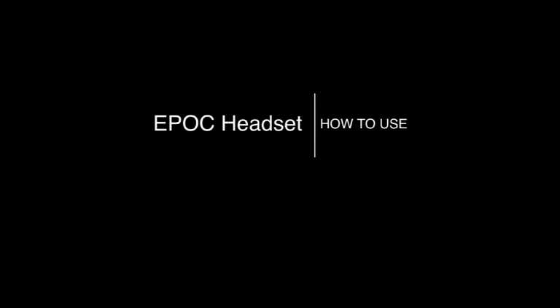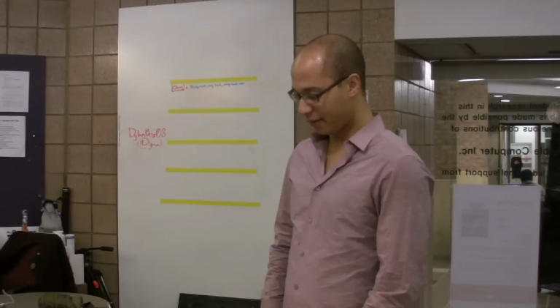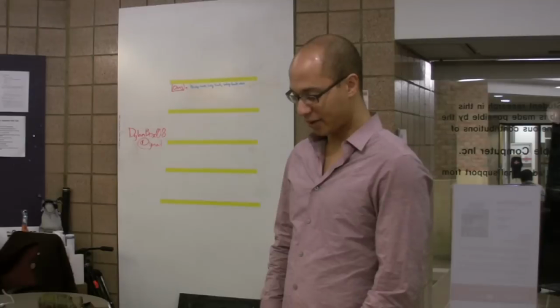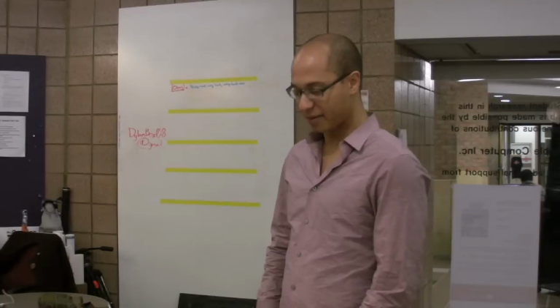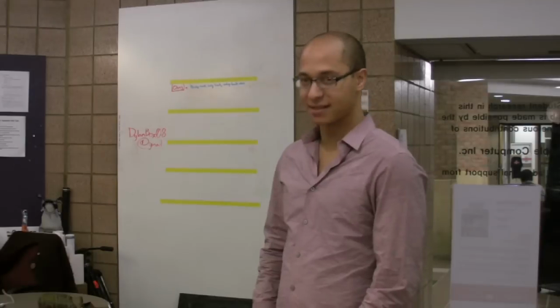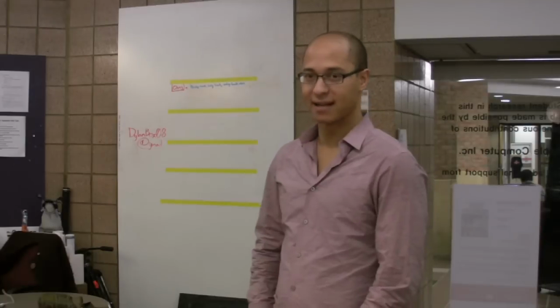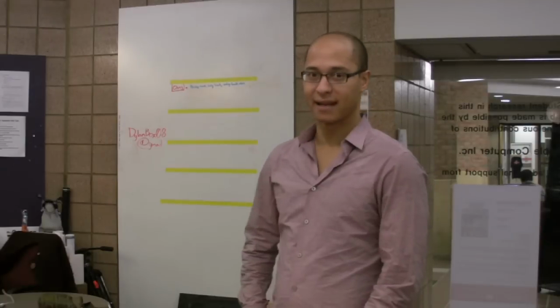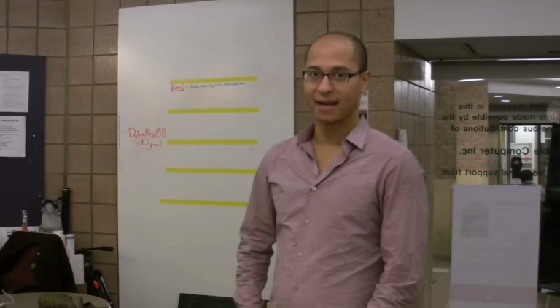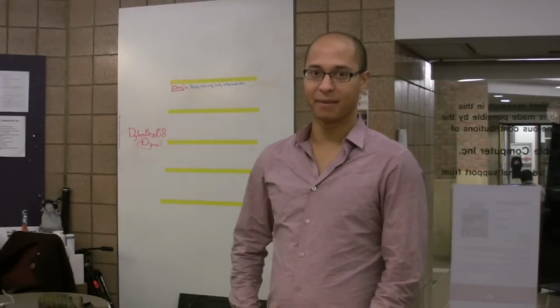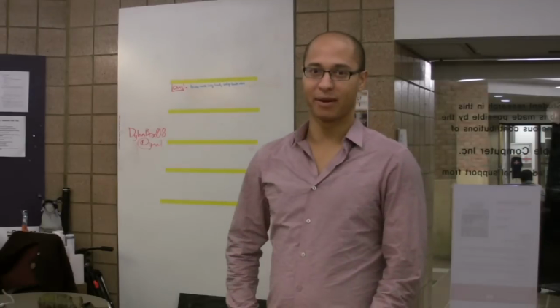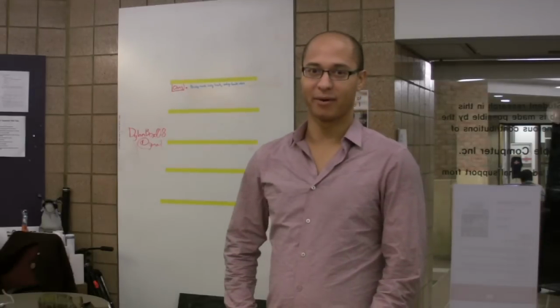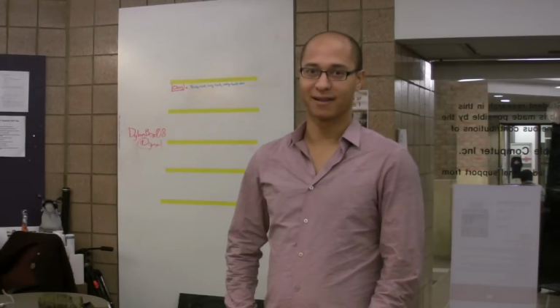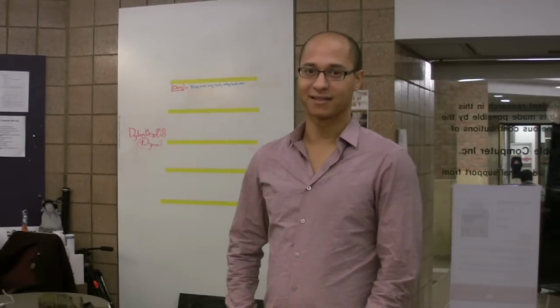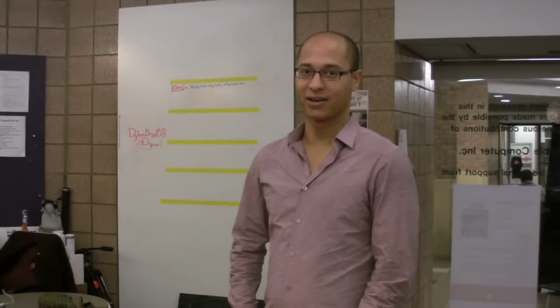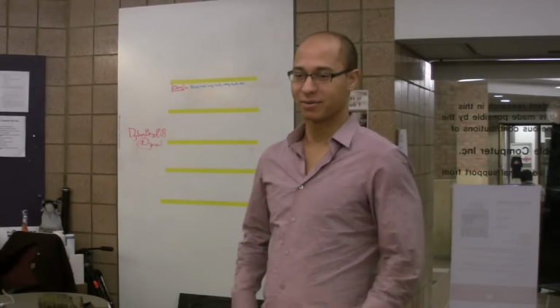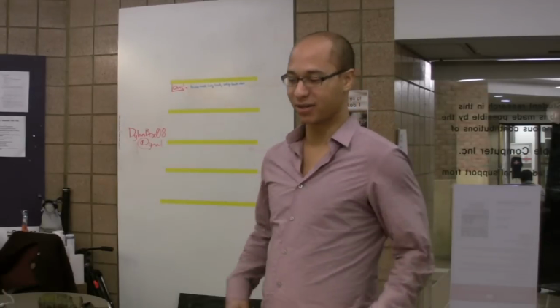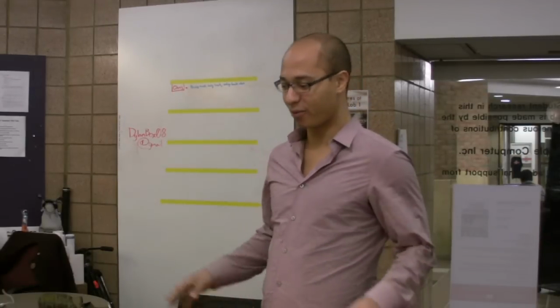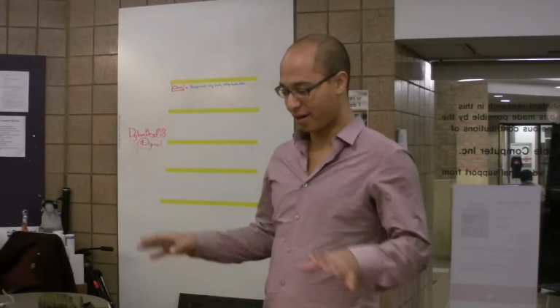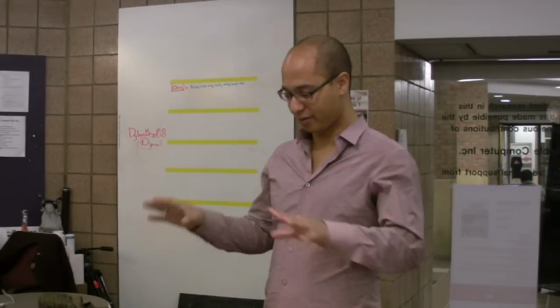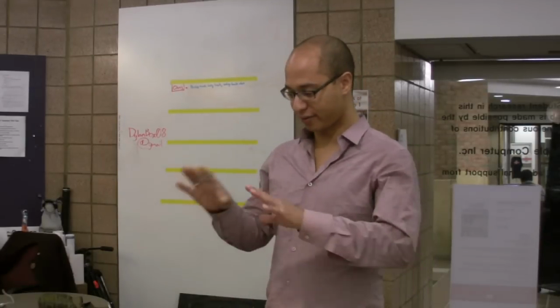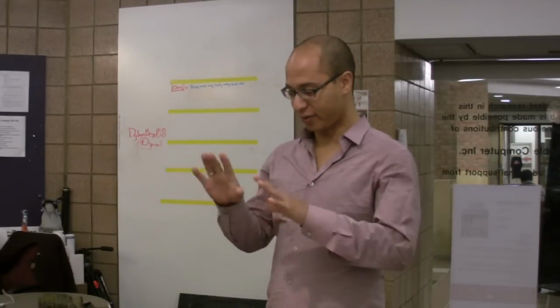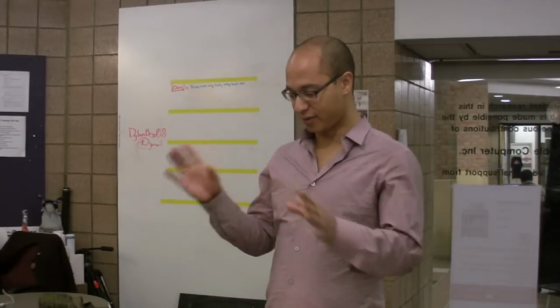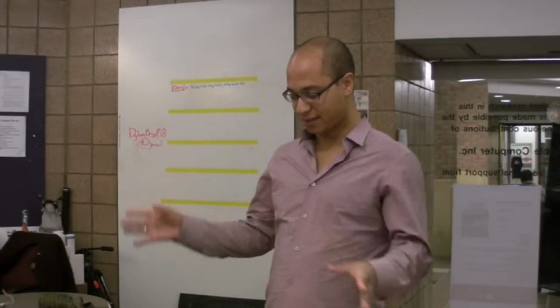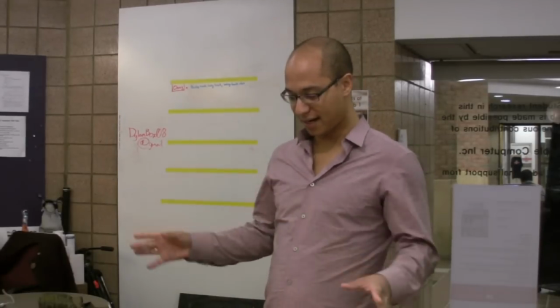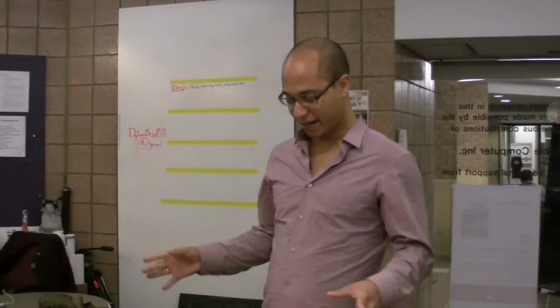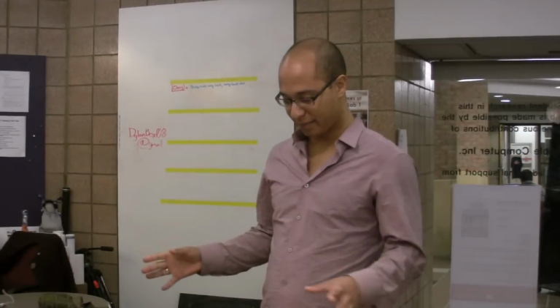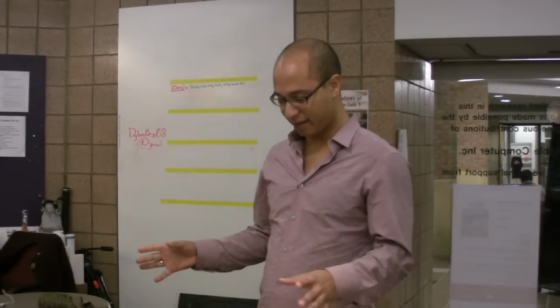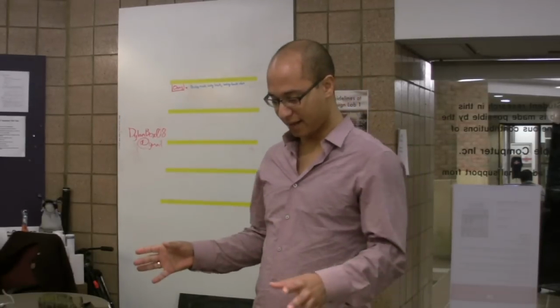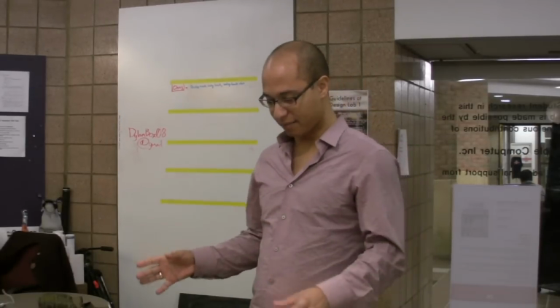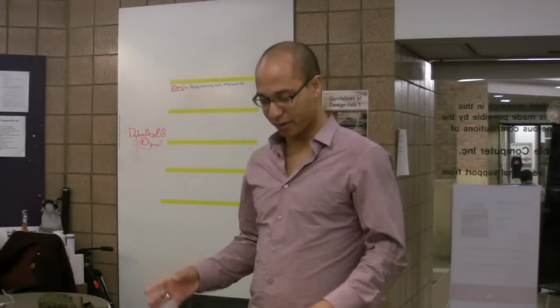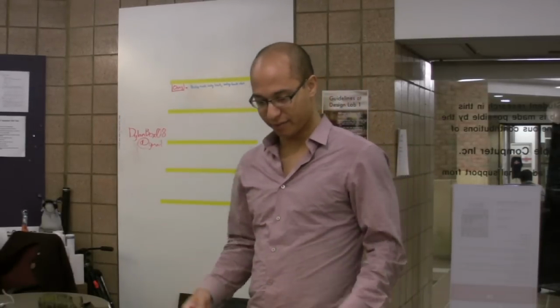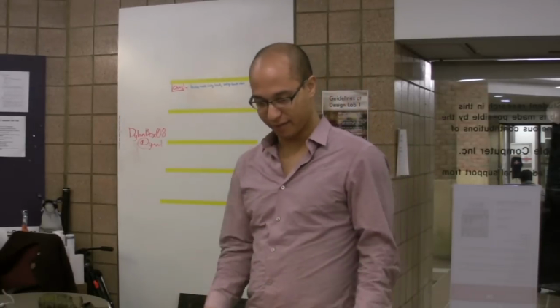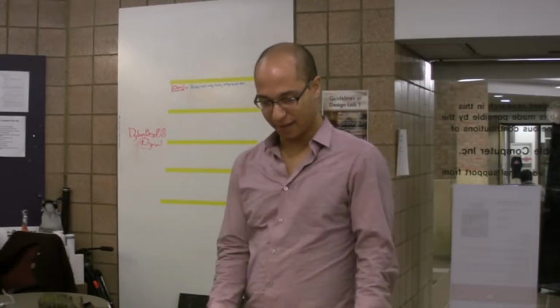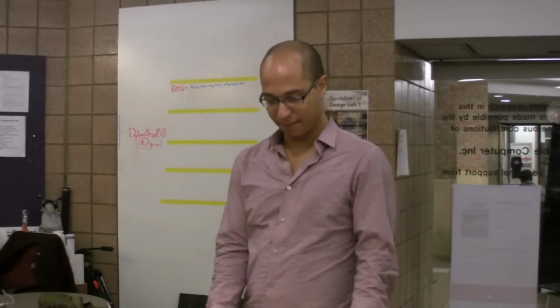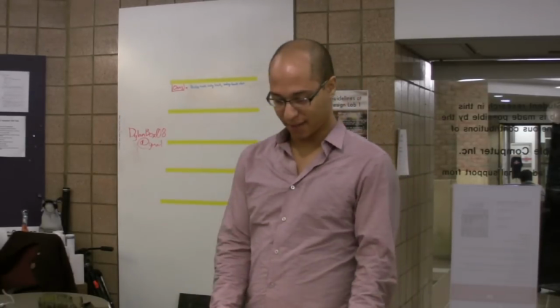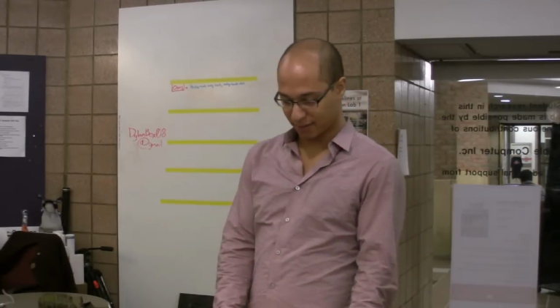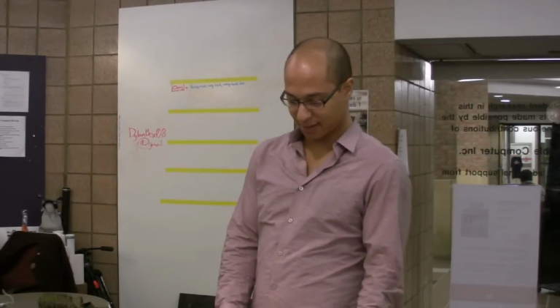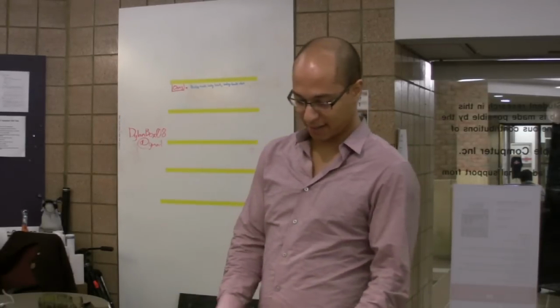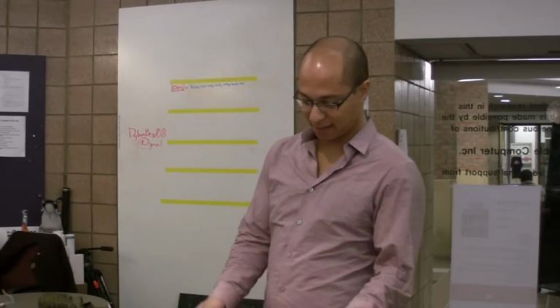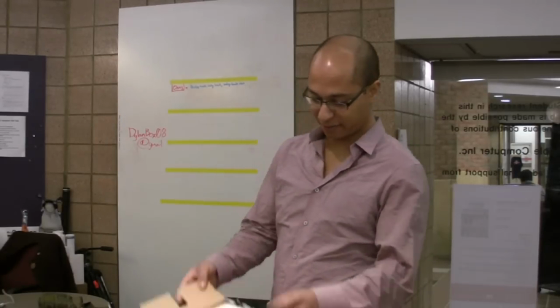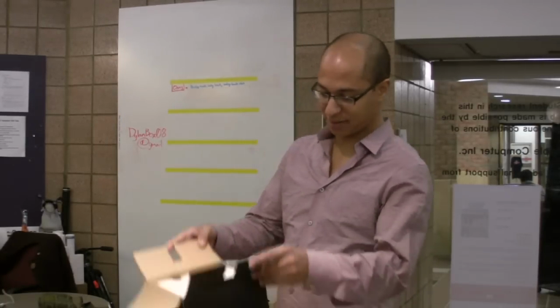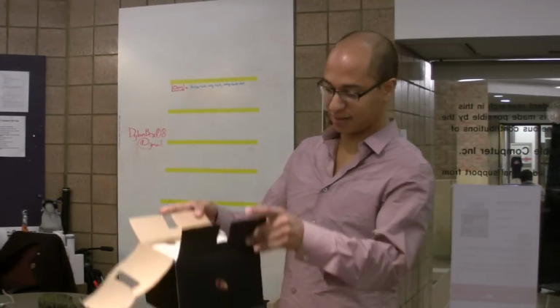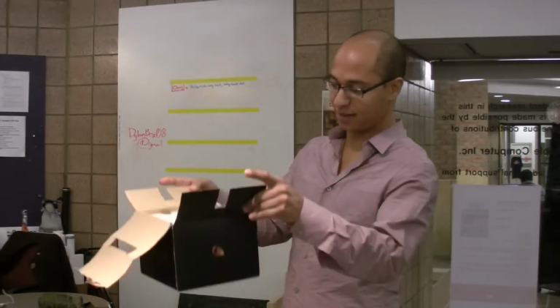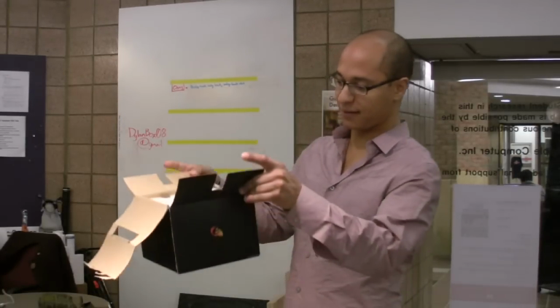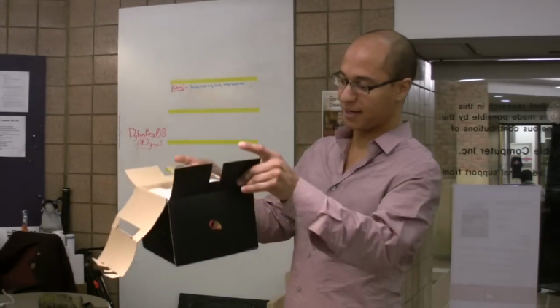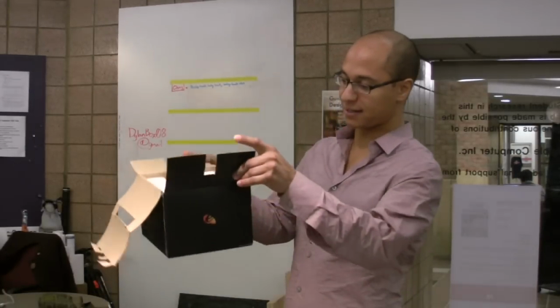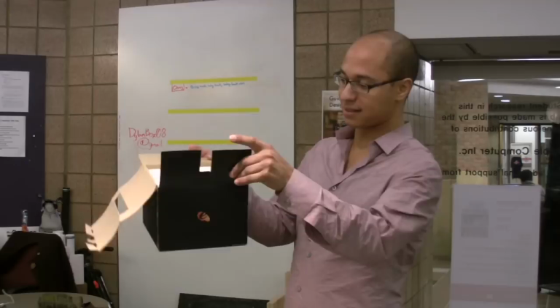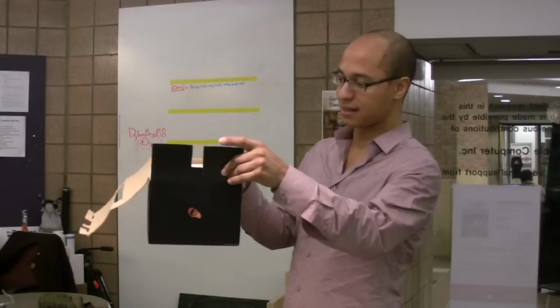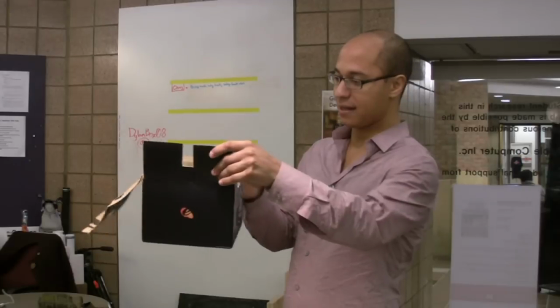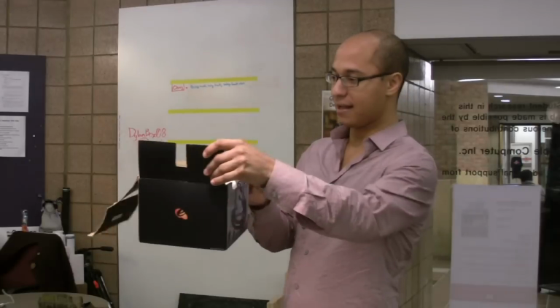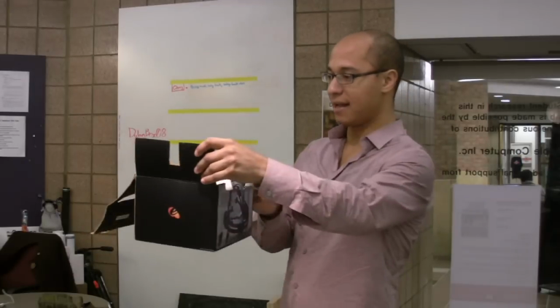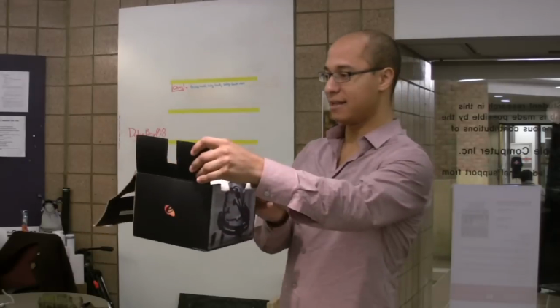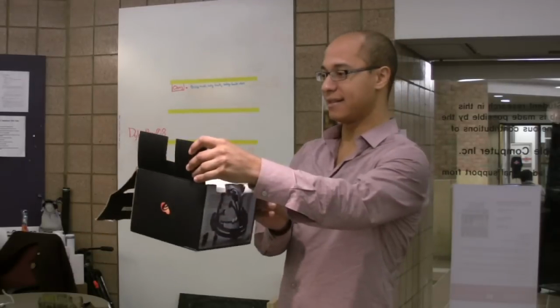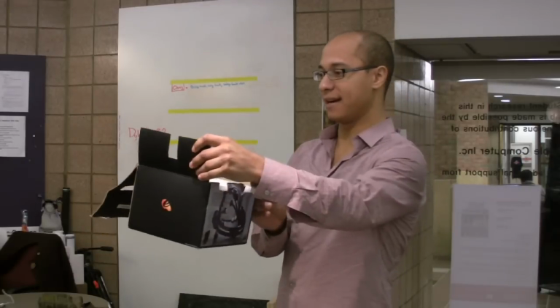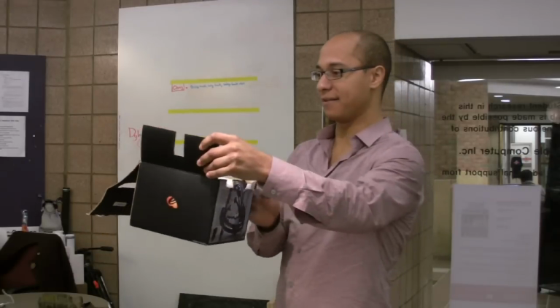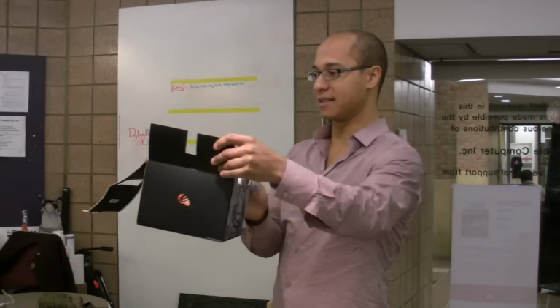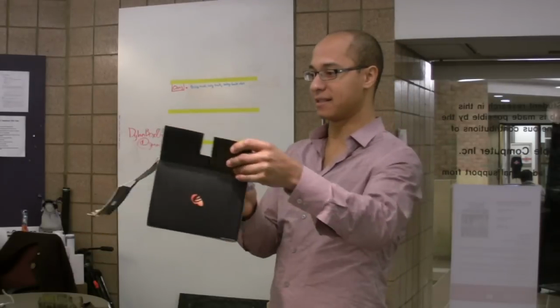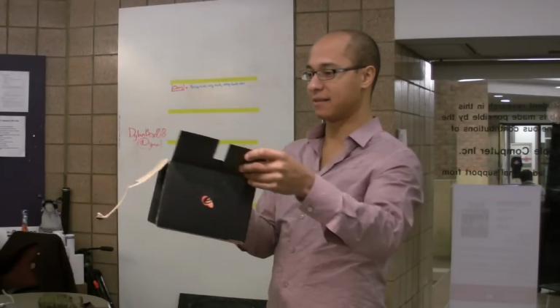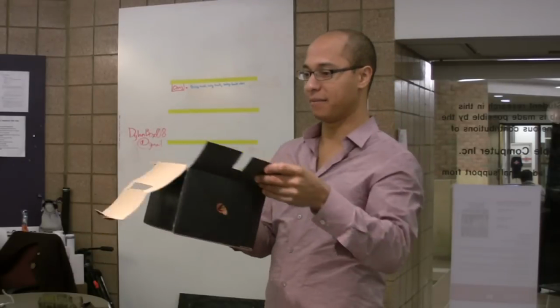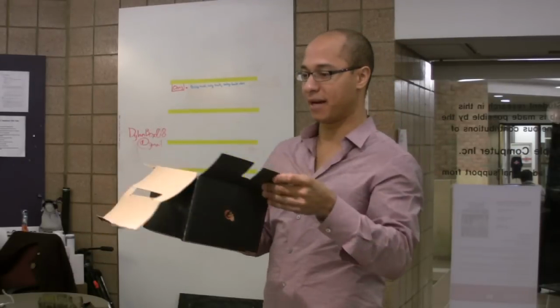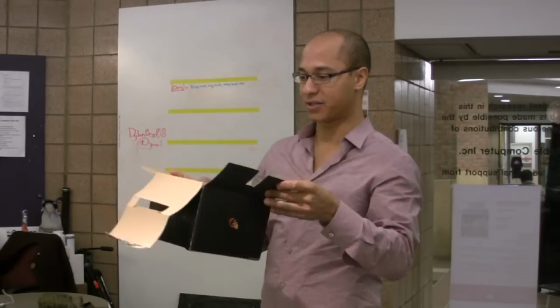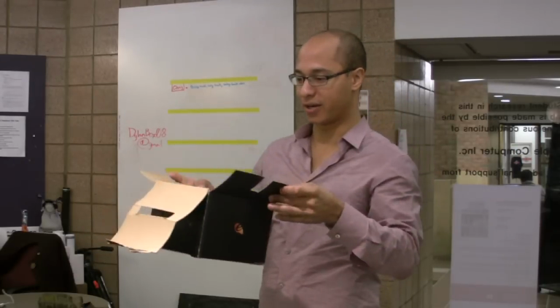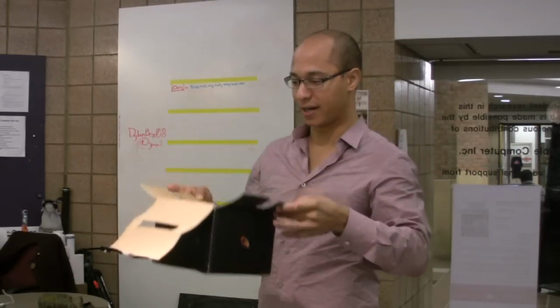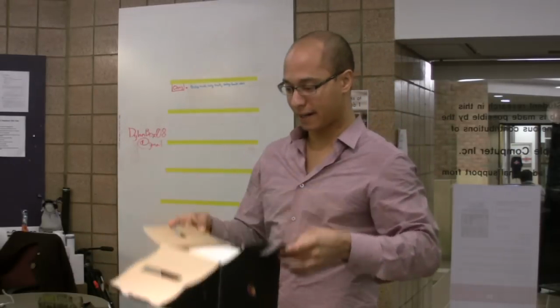Welcome to Design Lab. I'm Robert Alexander. I'm just going to walk through setting up the Emotive EPOC, which is the device inside of this box right here.